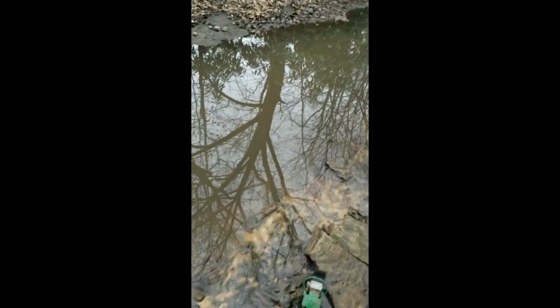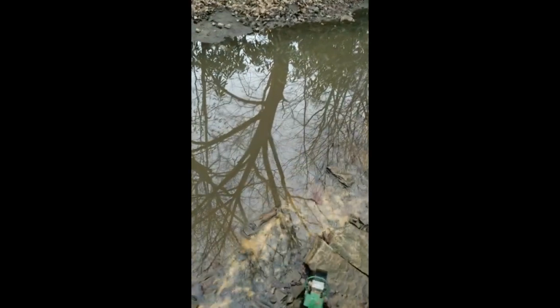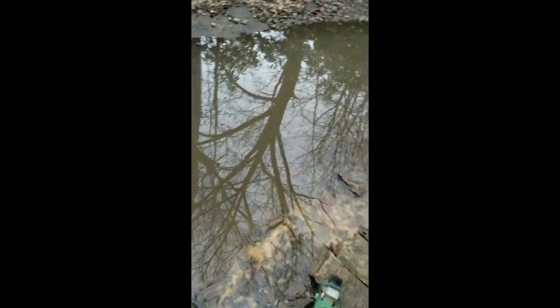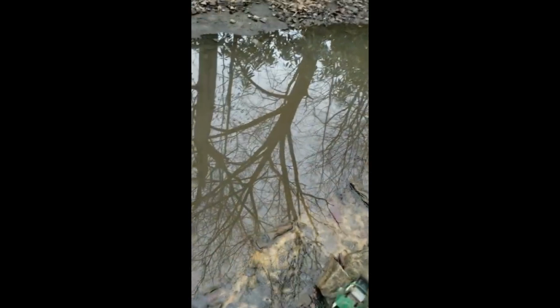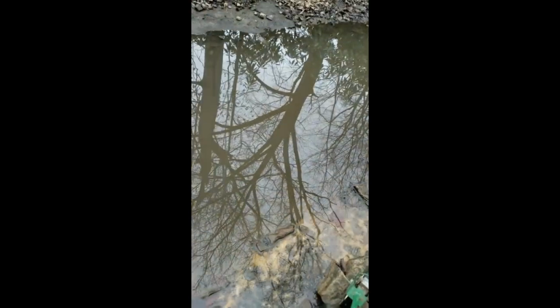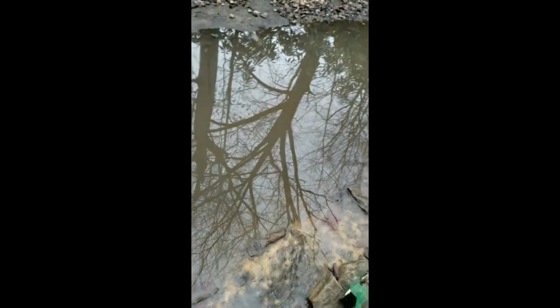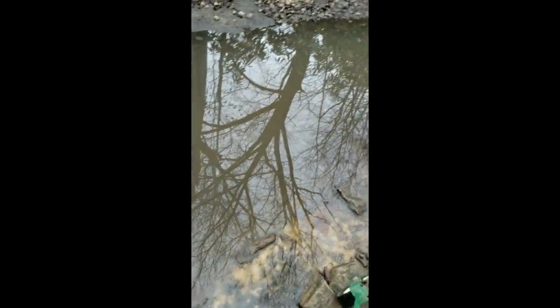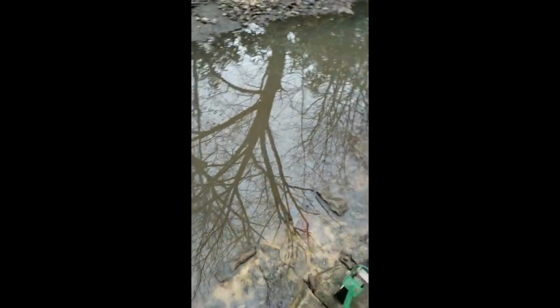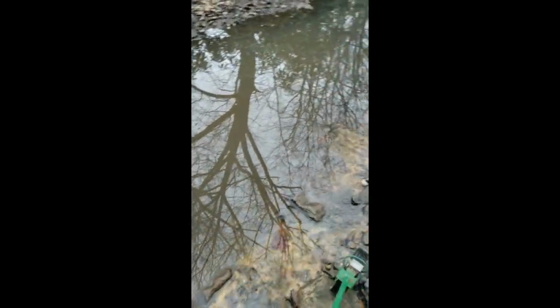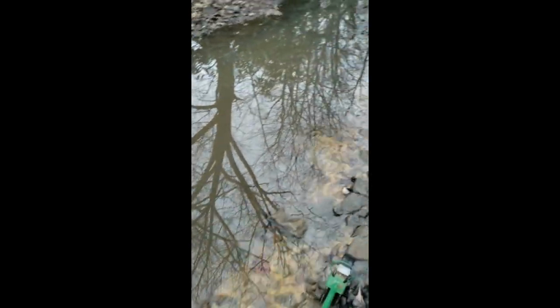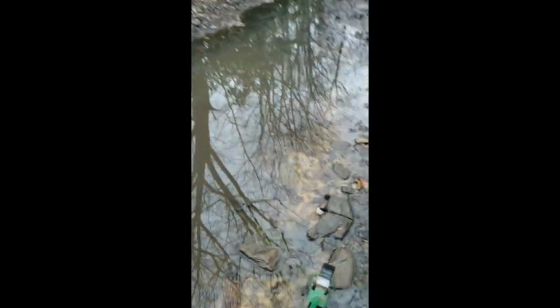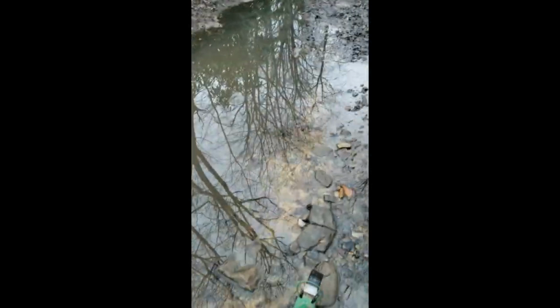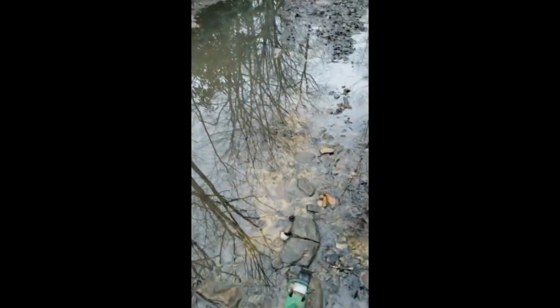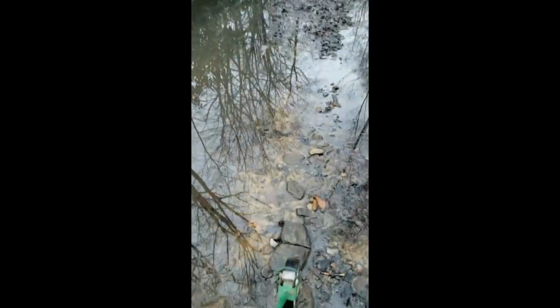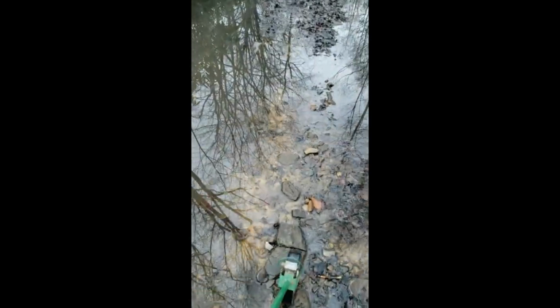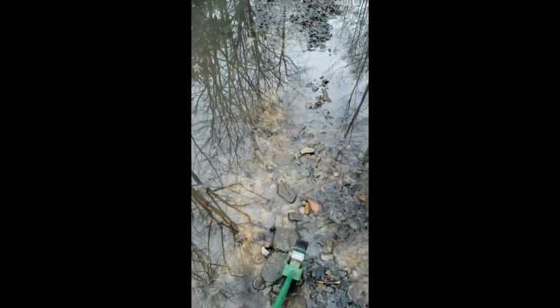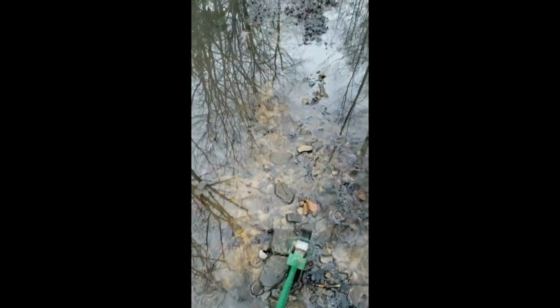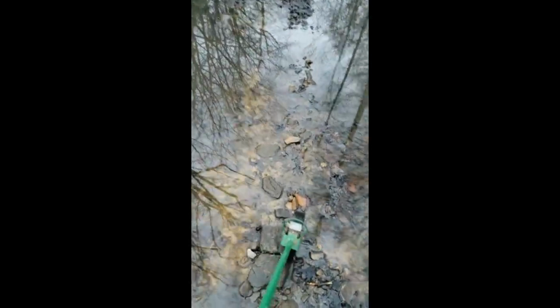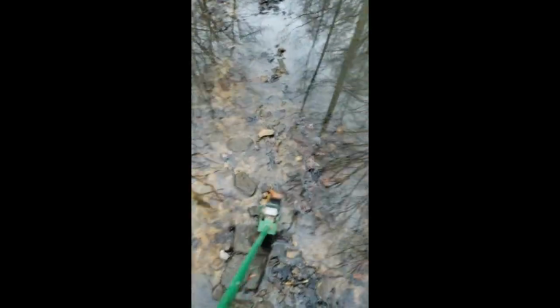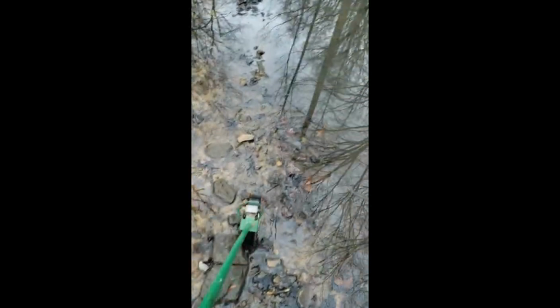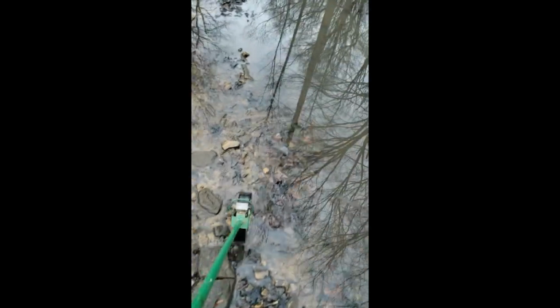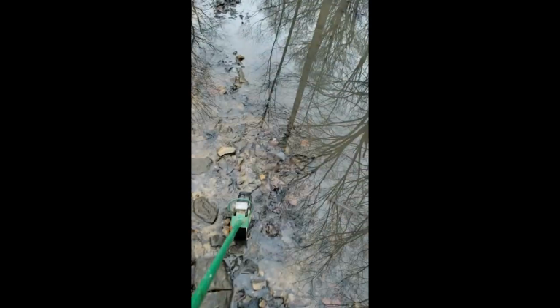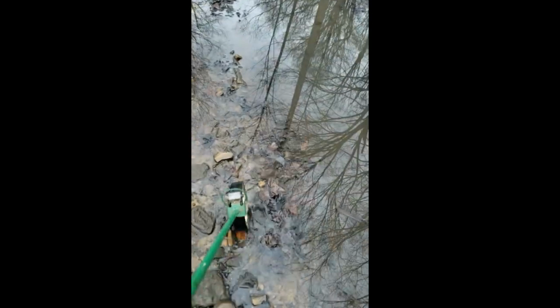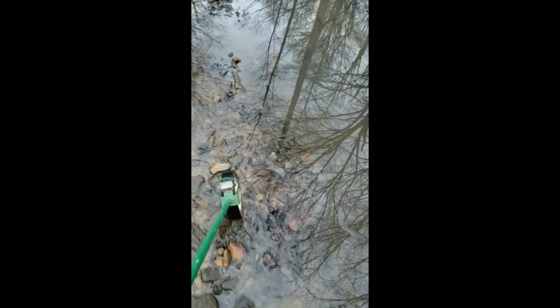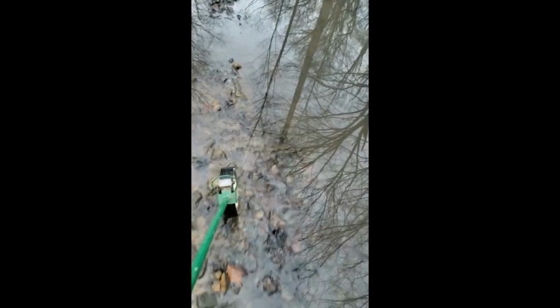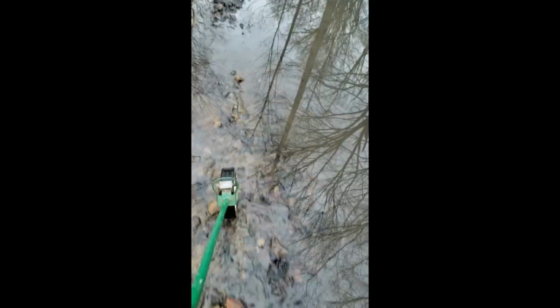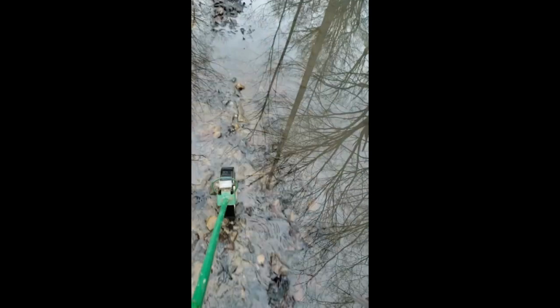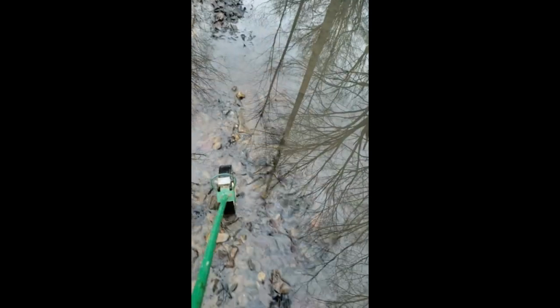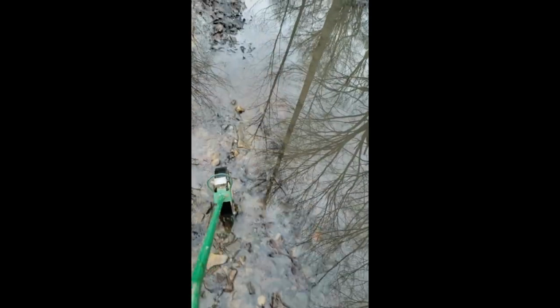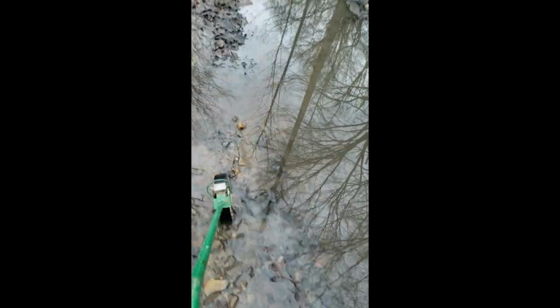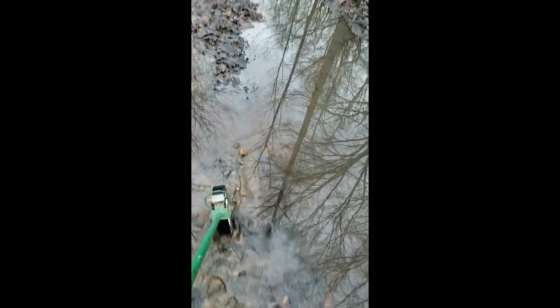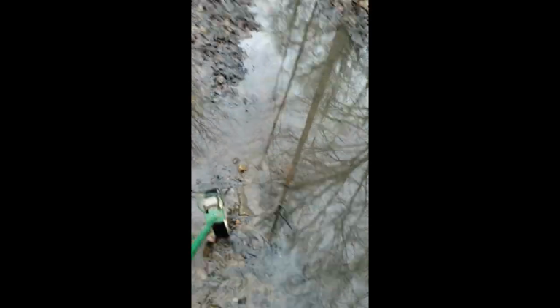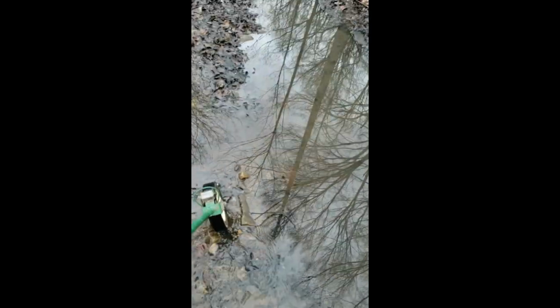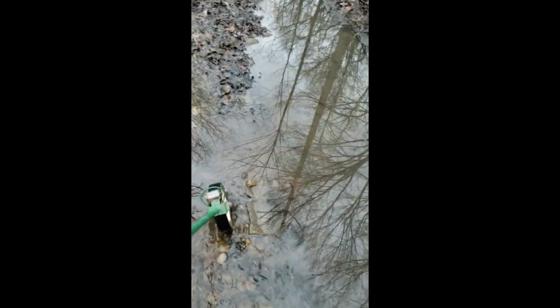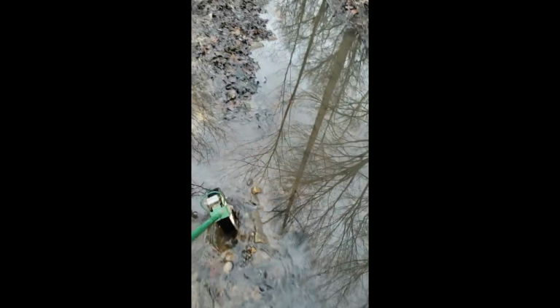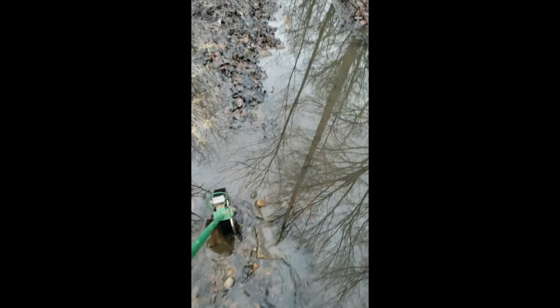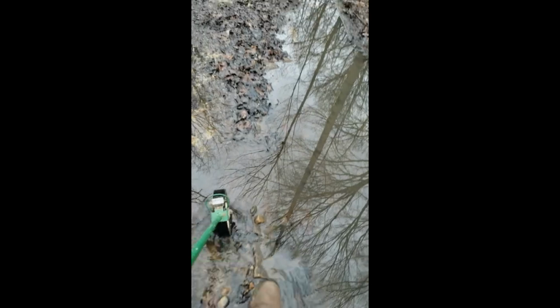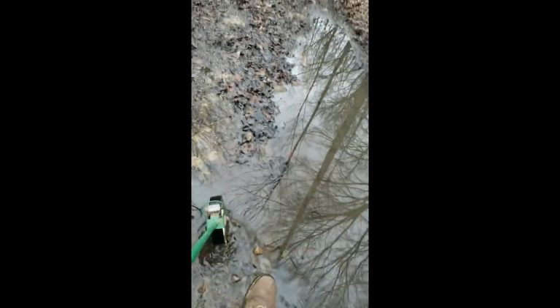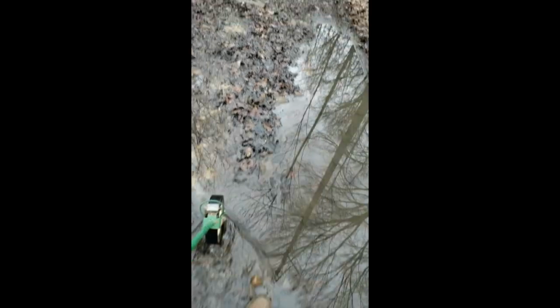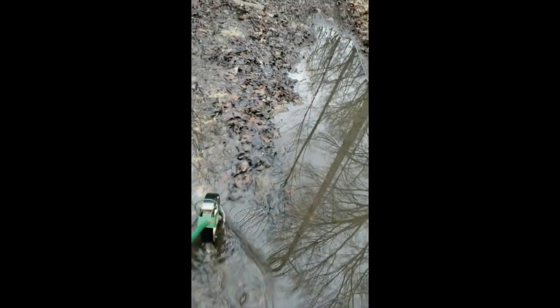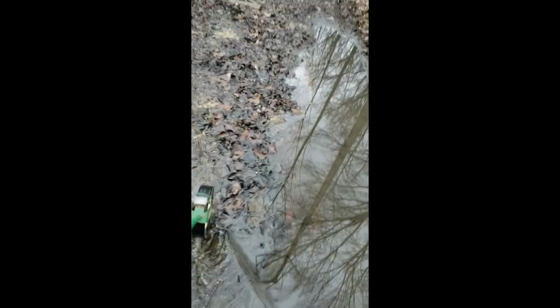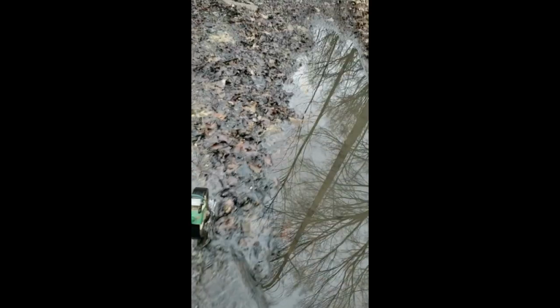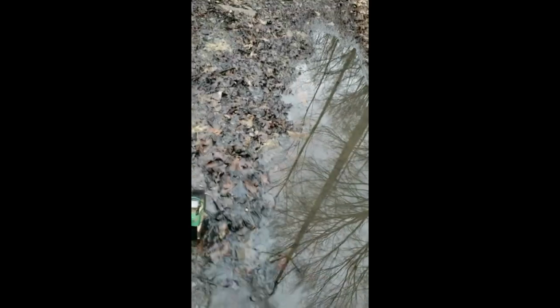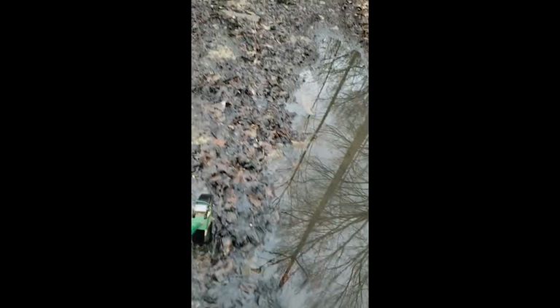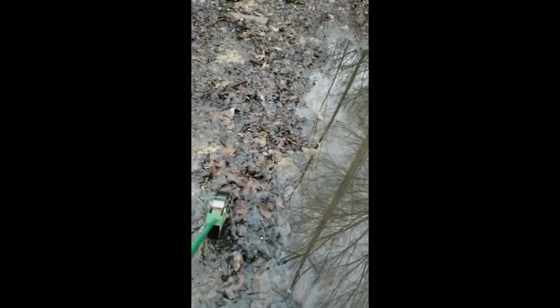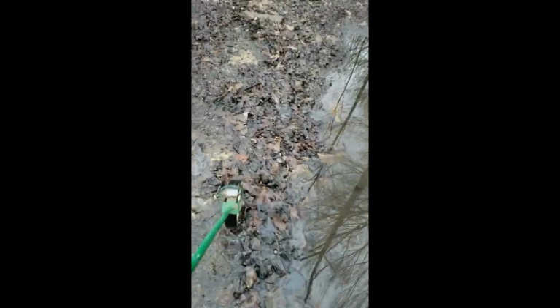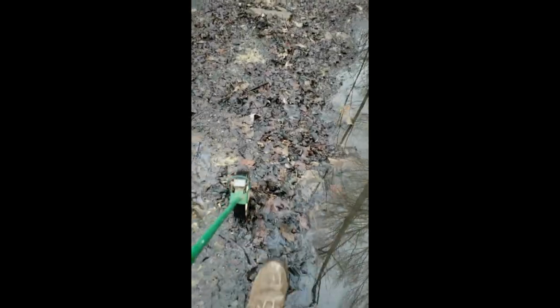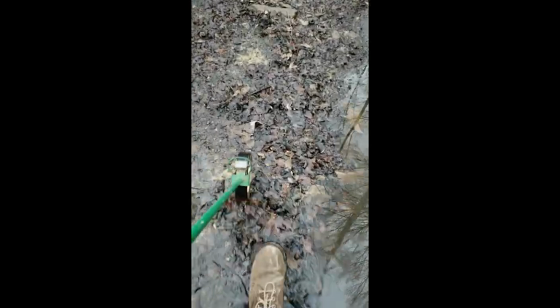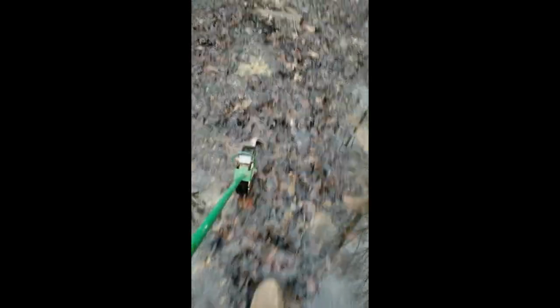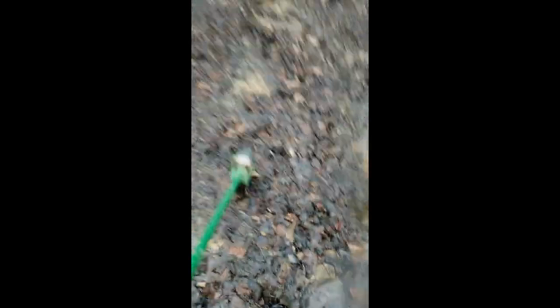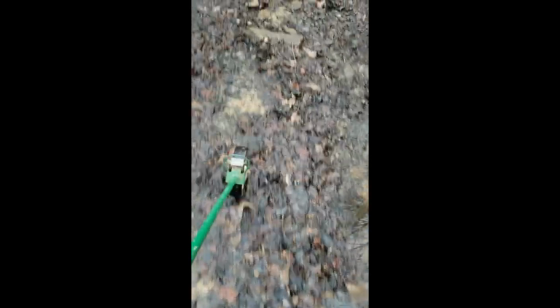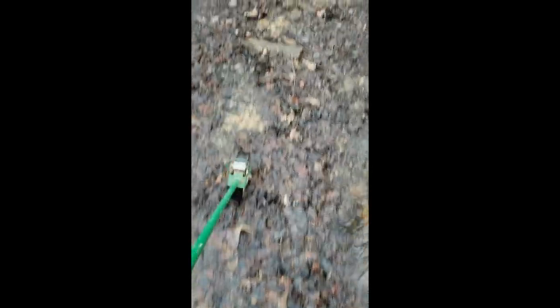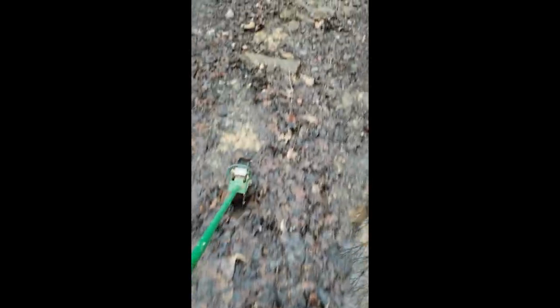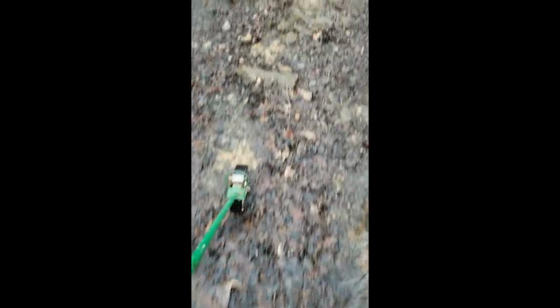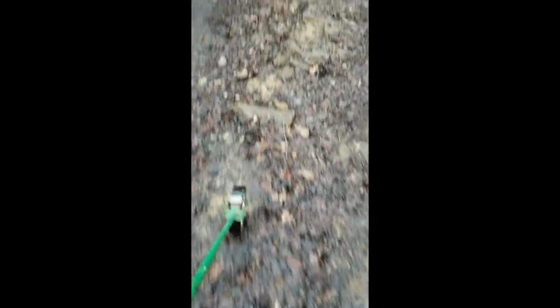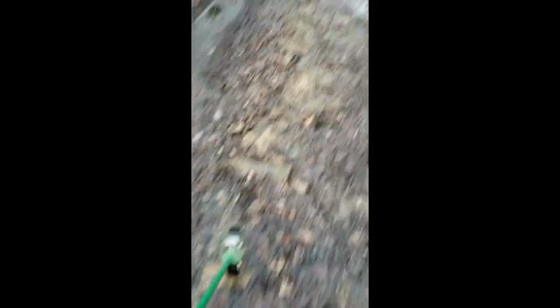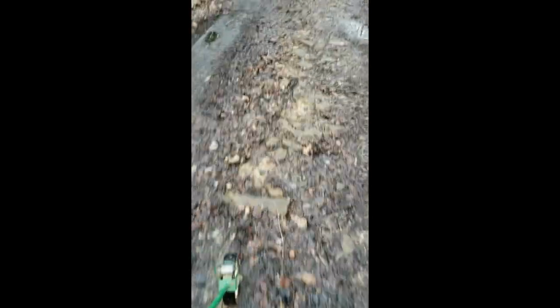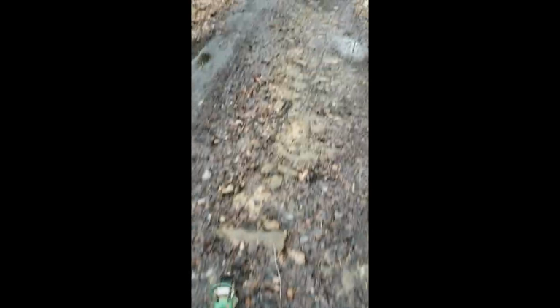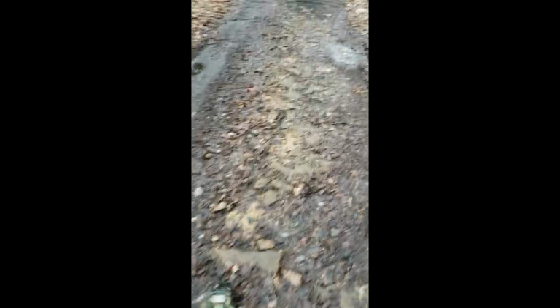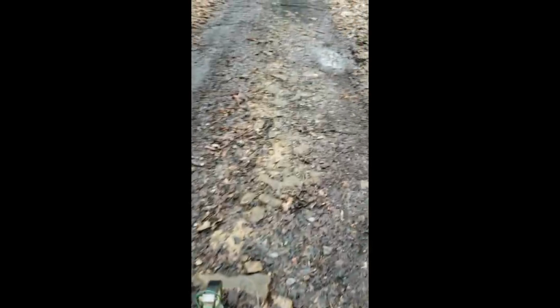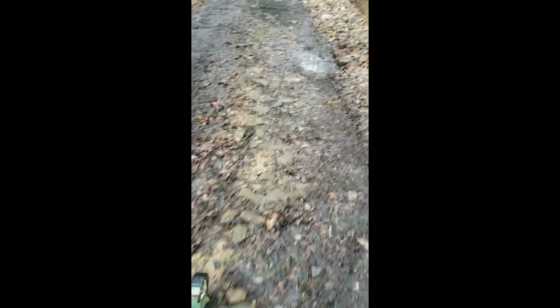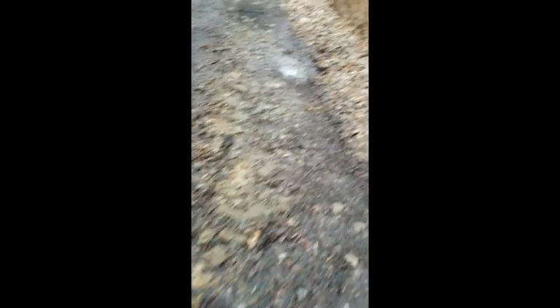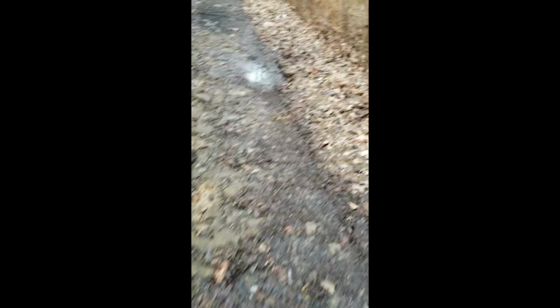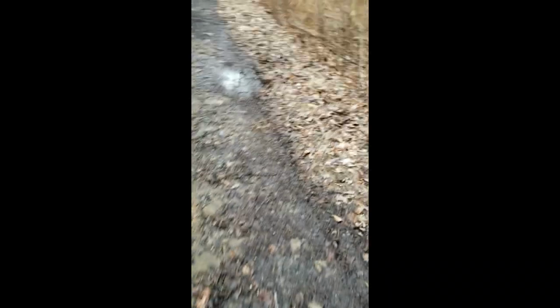Really big puddle here — walking right through the middle of it. That's the best way to get through.